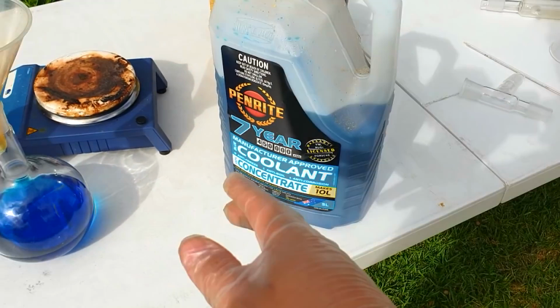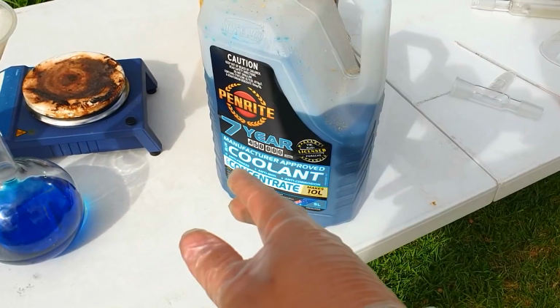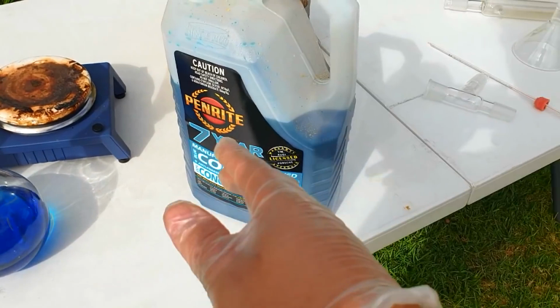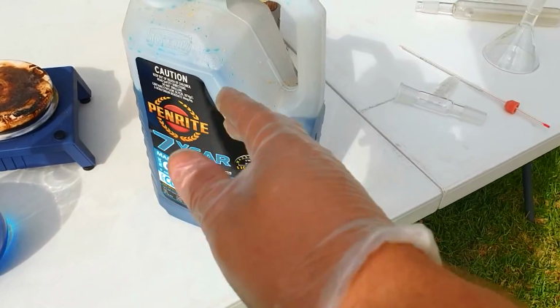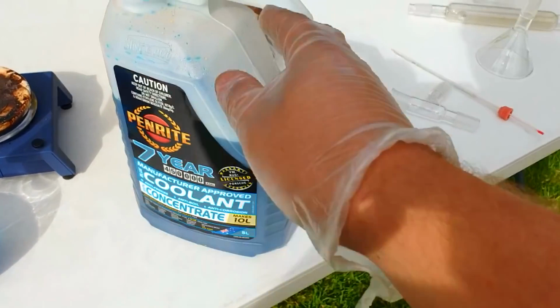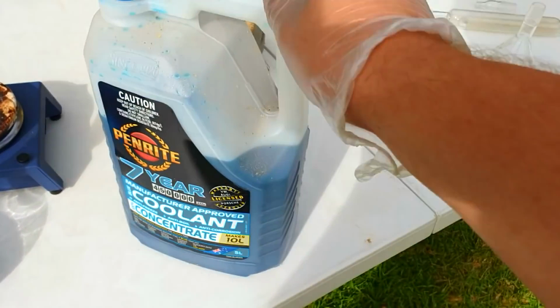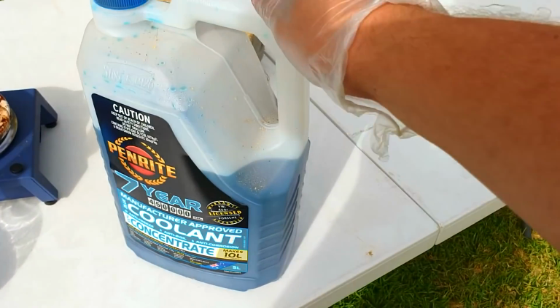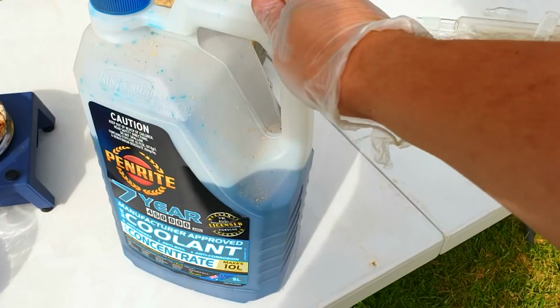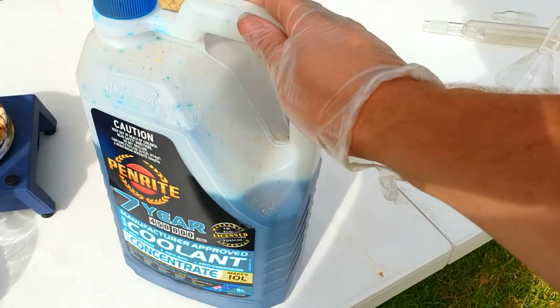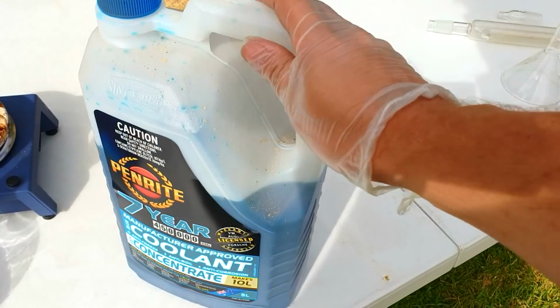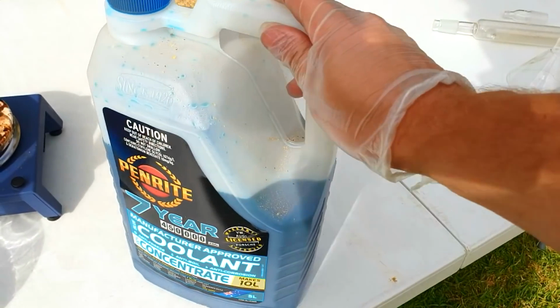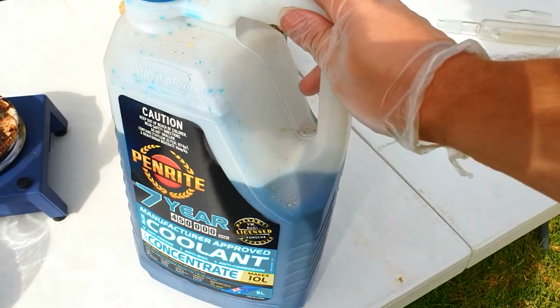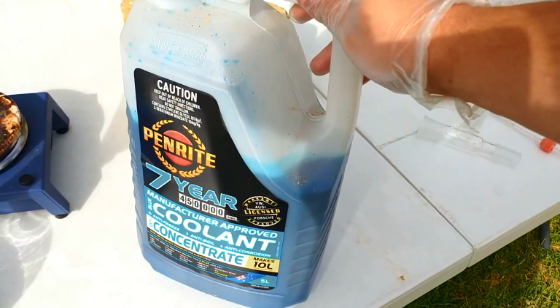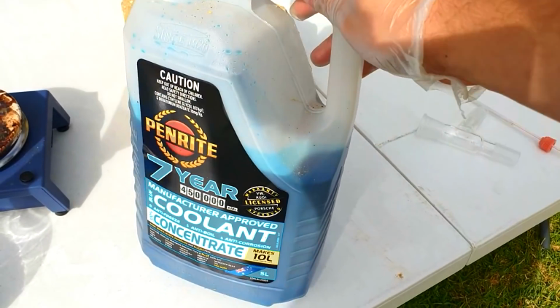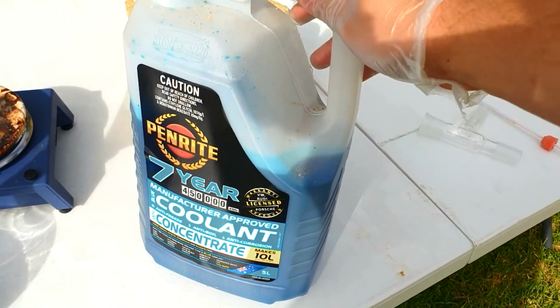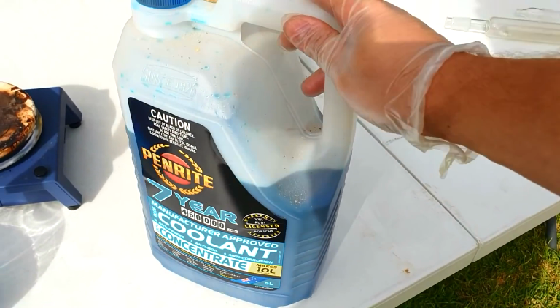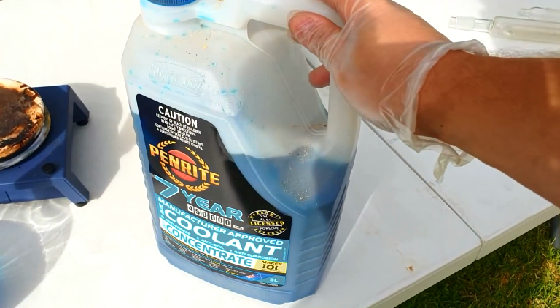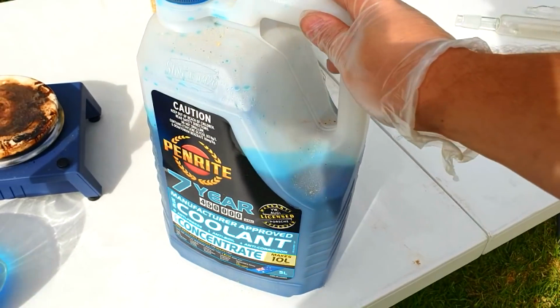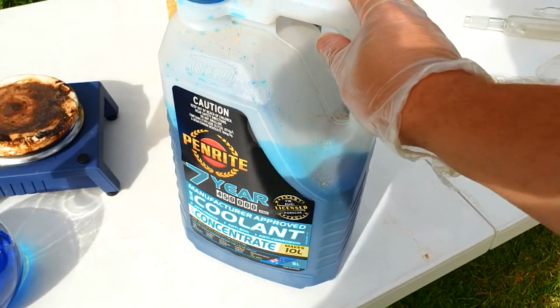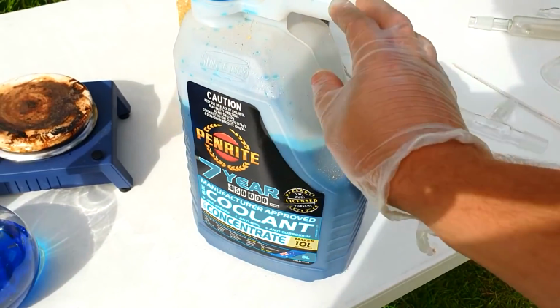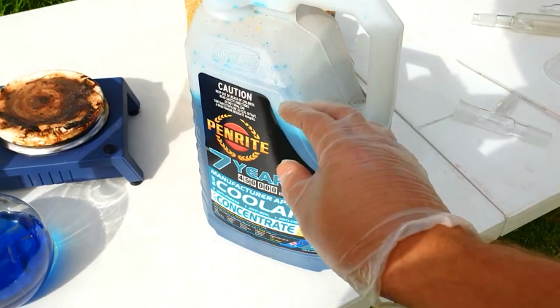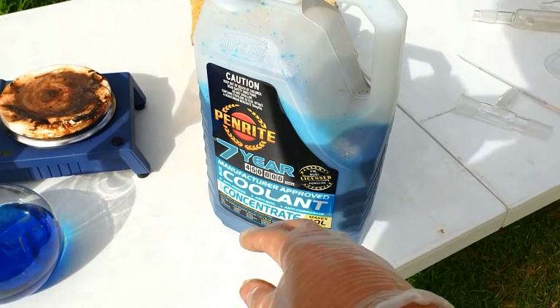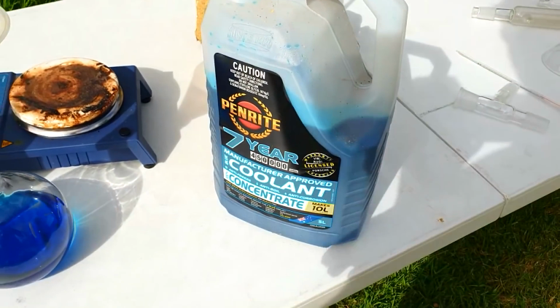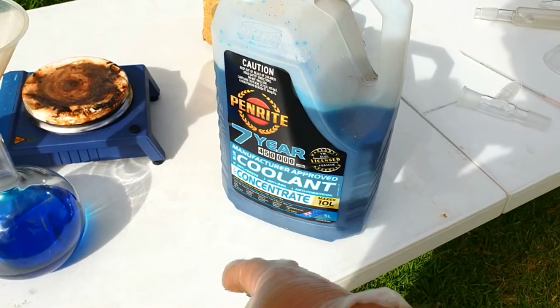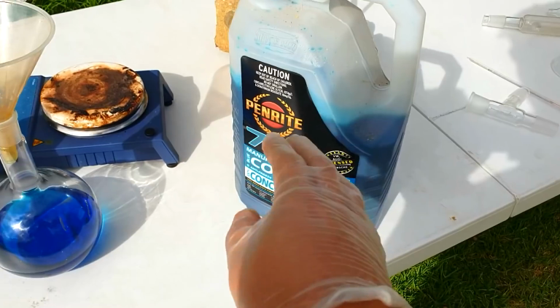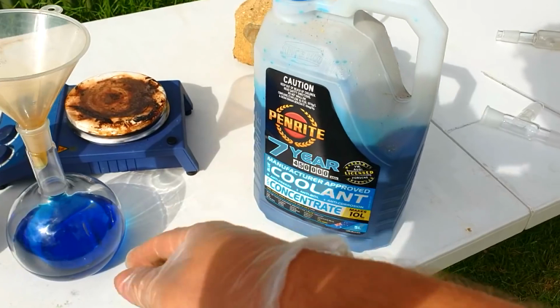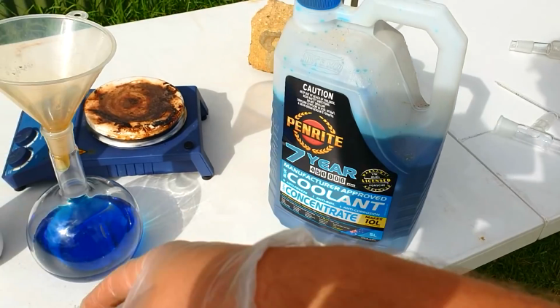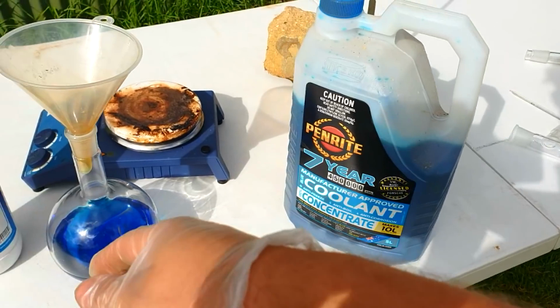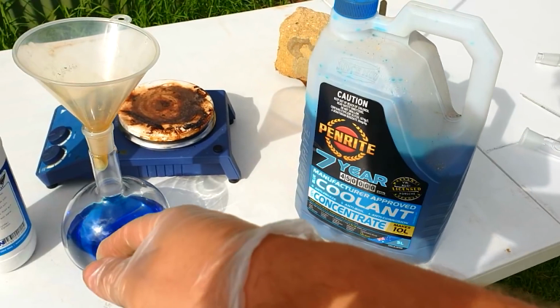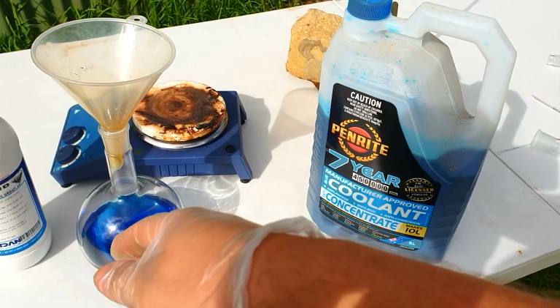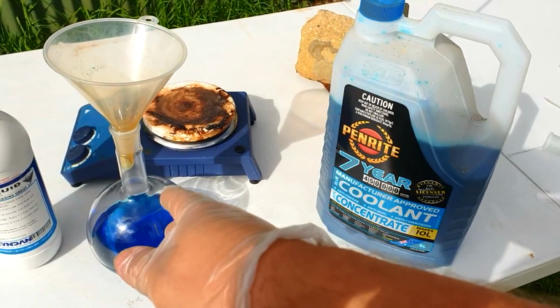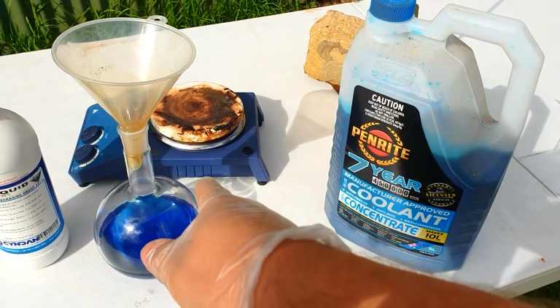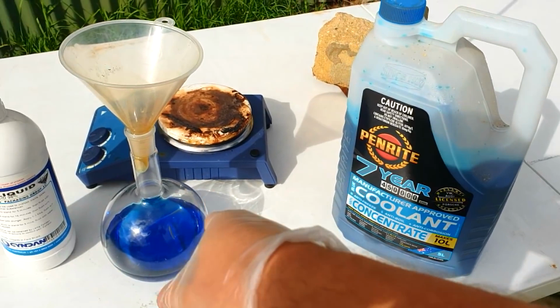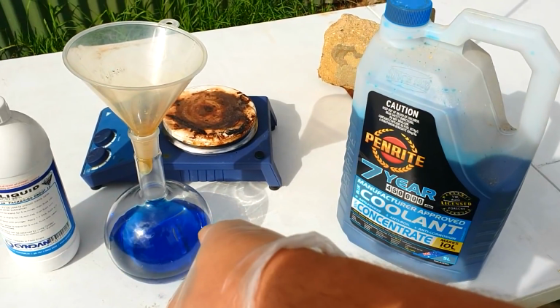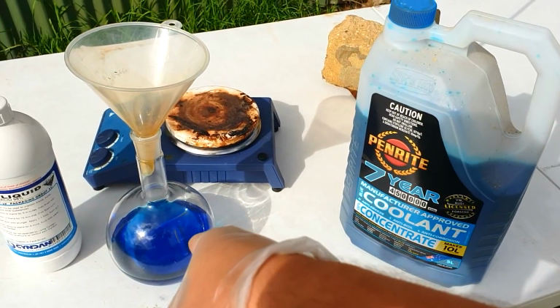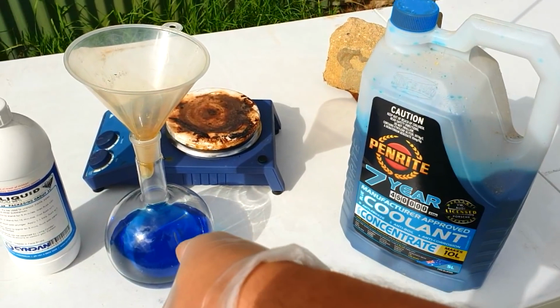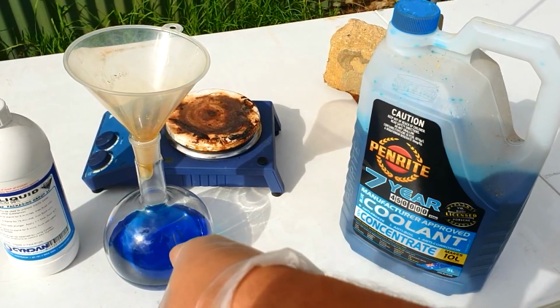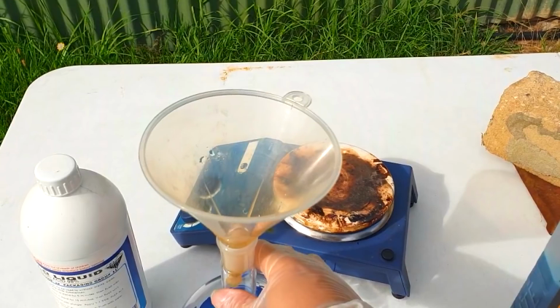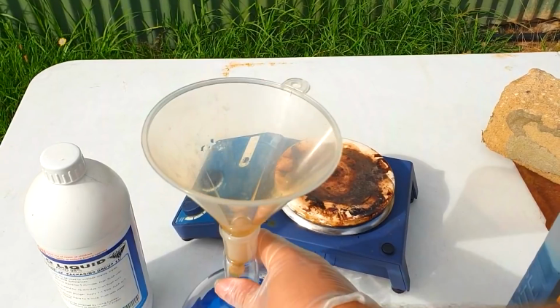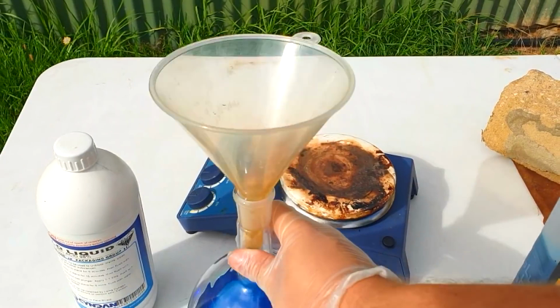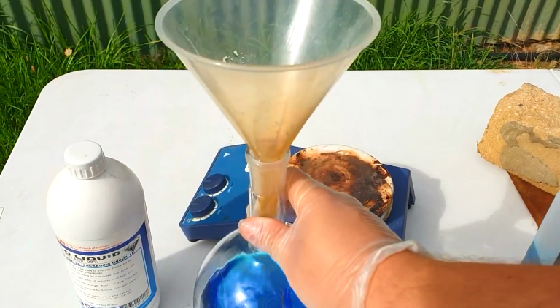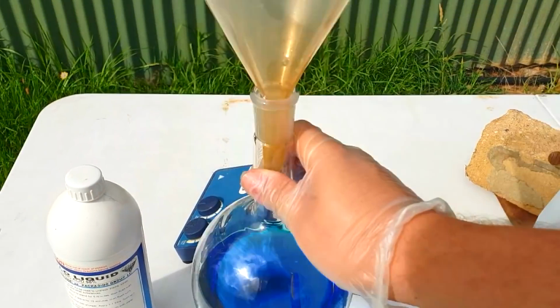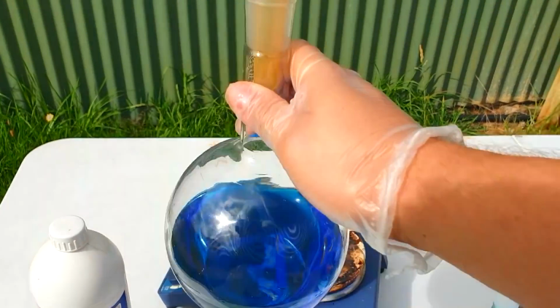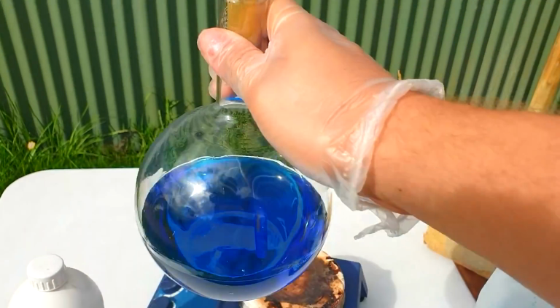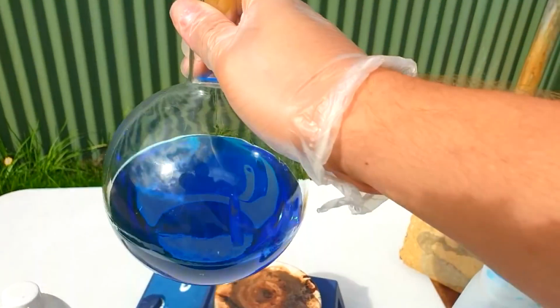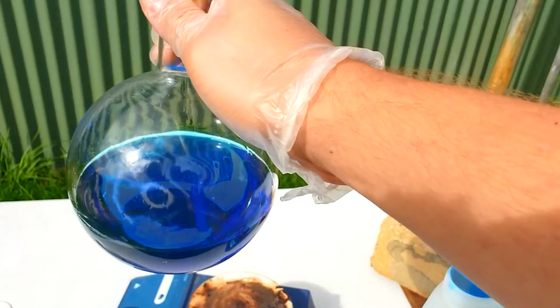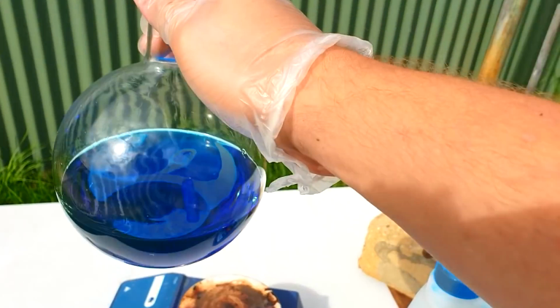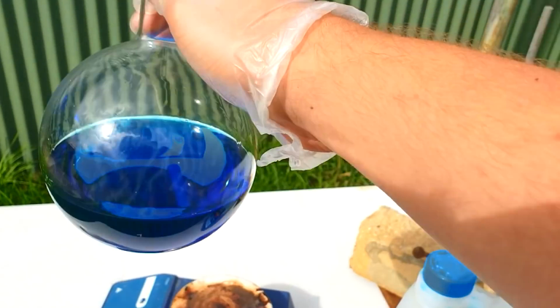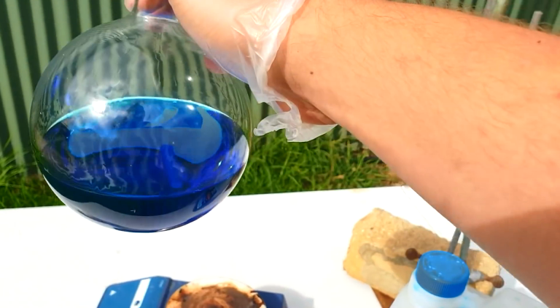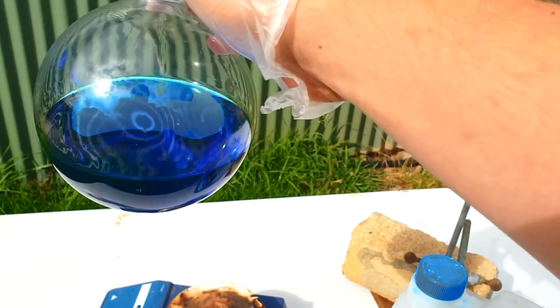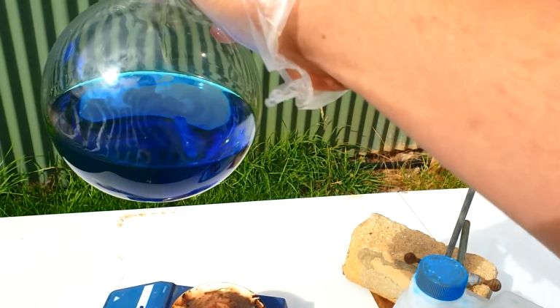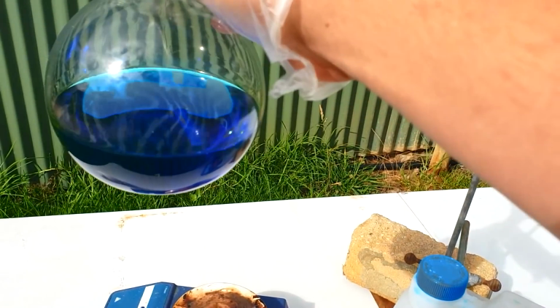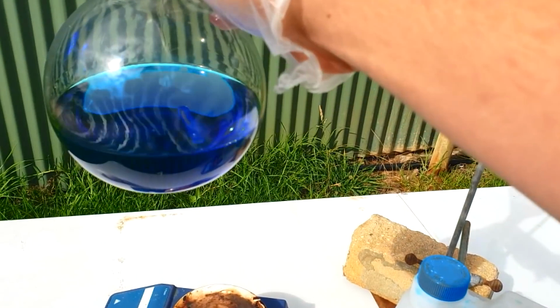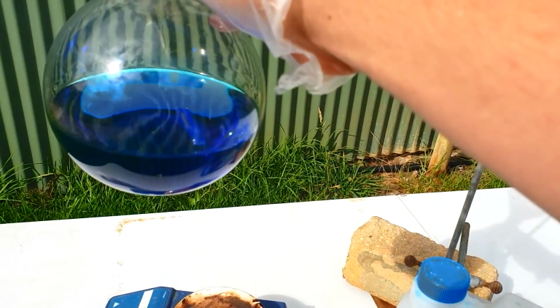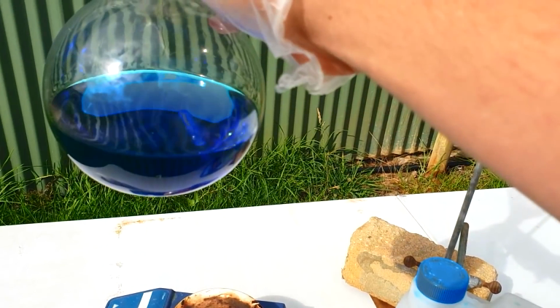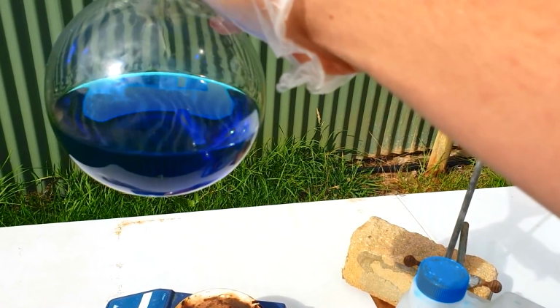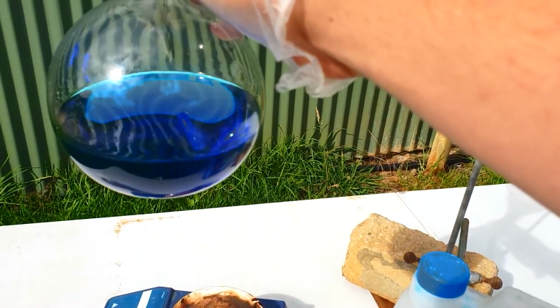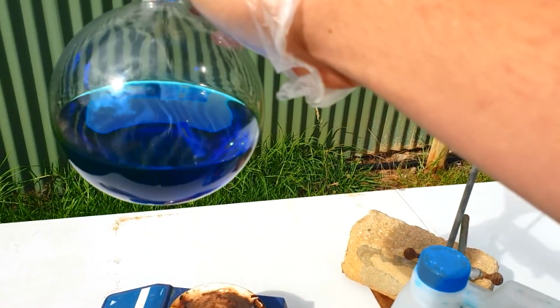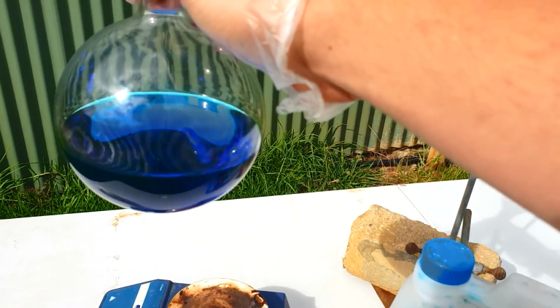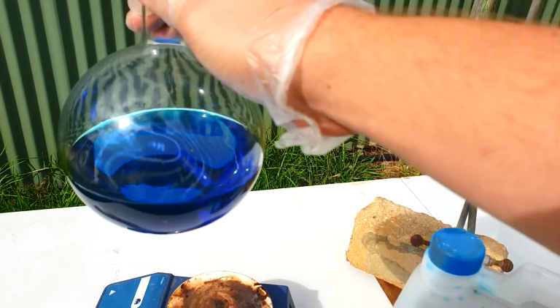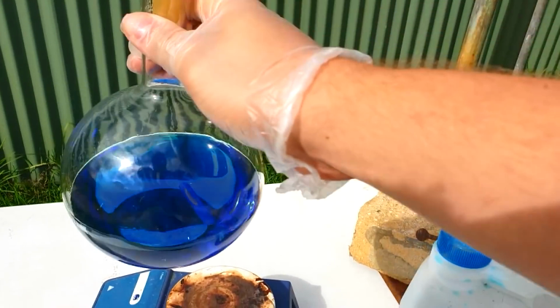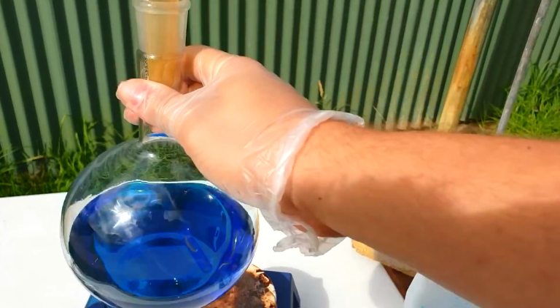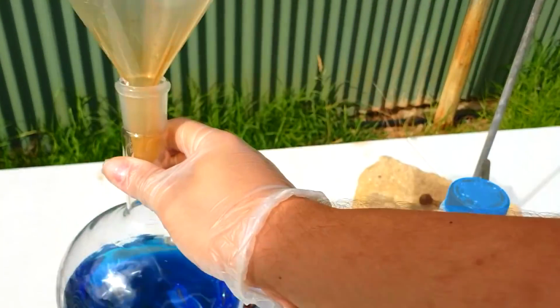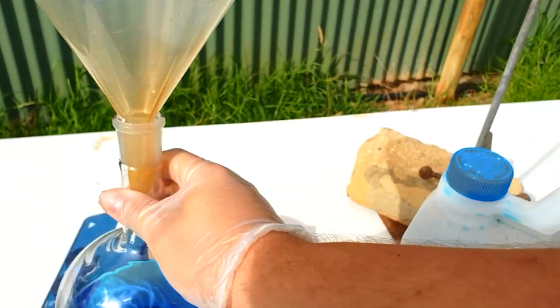This looks like the expensive stuff, which I'm using — but sorry dad, it doesn't matter. We've got roughly 300ml in there.